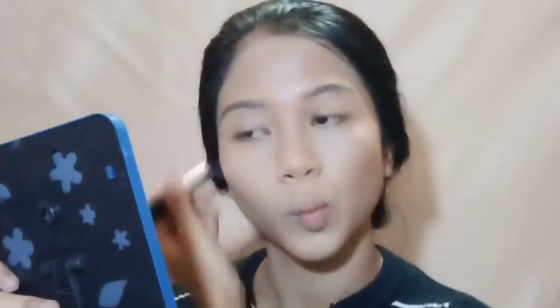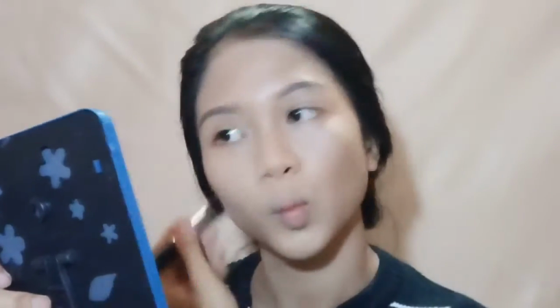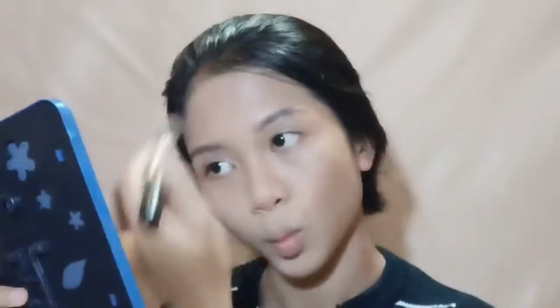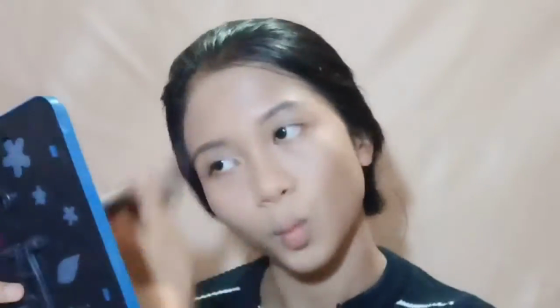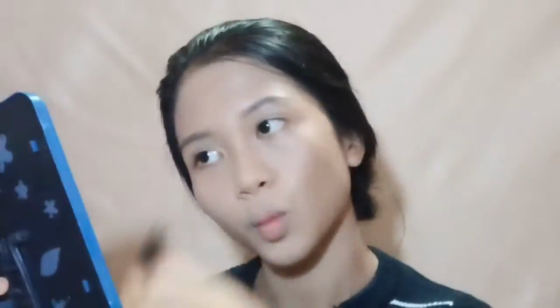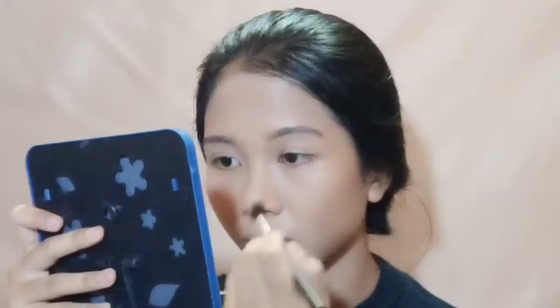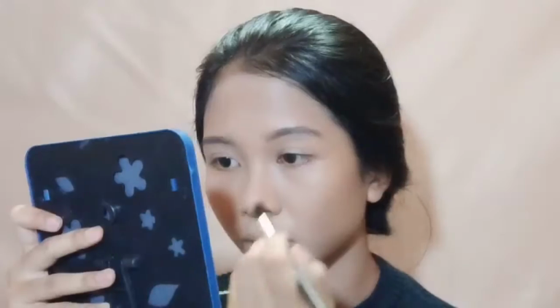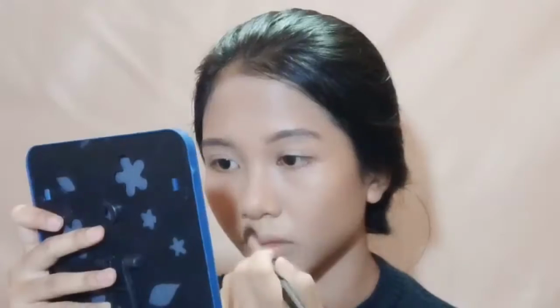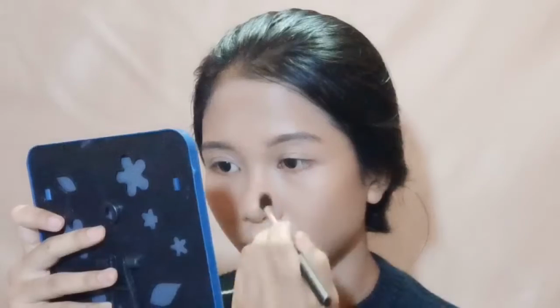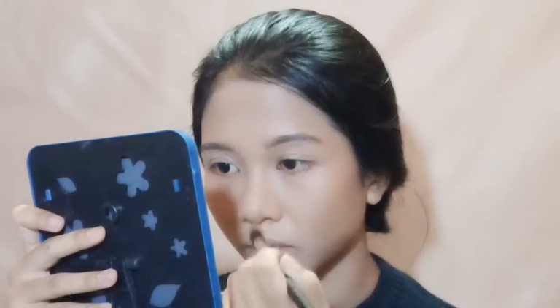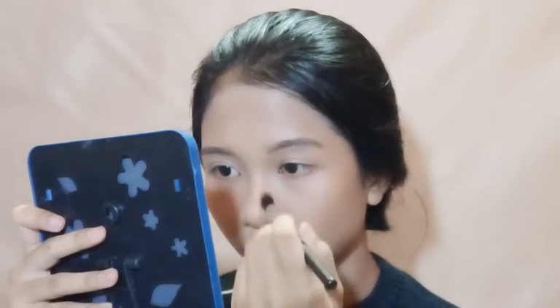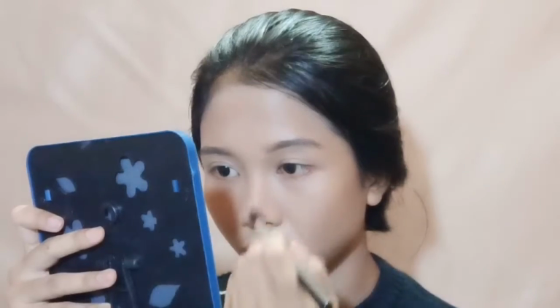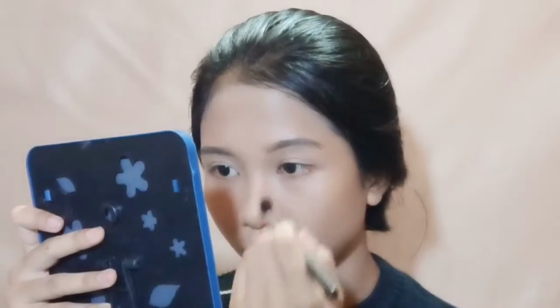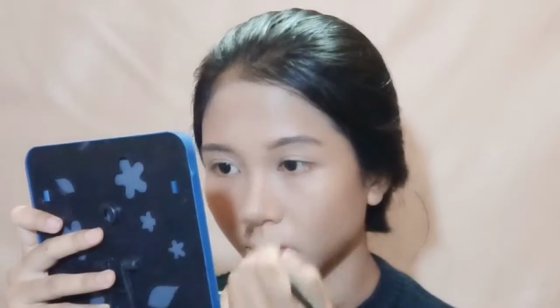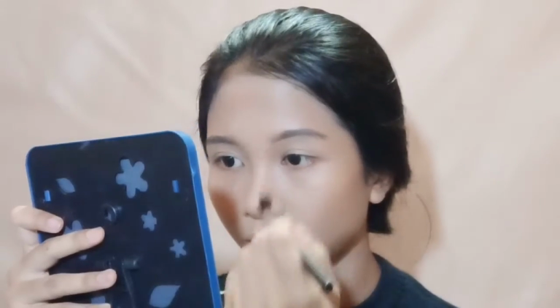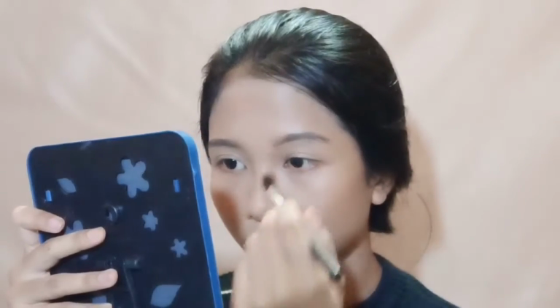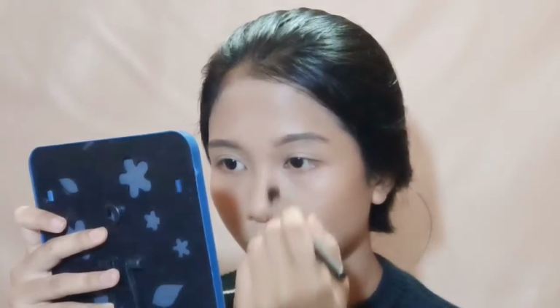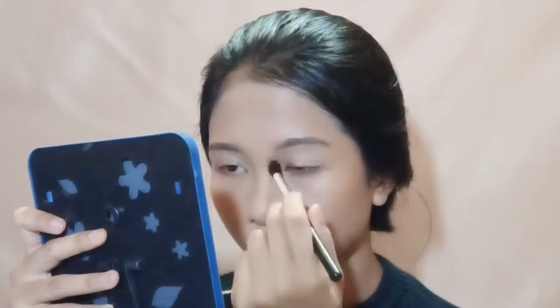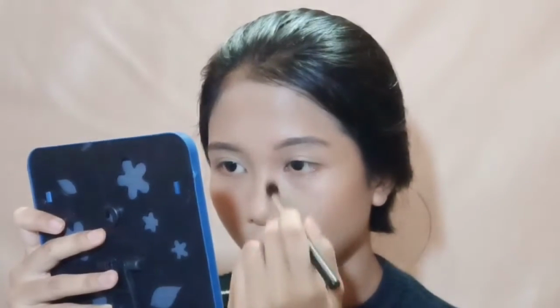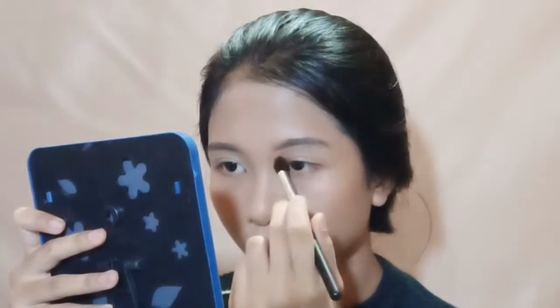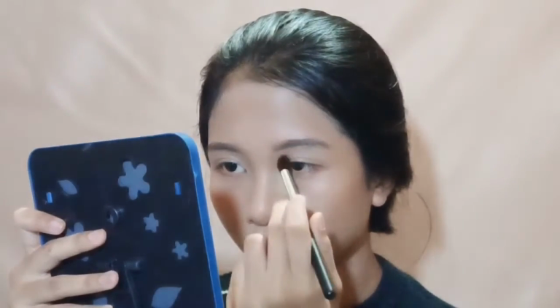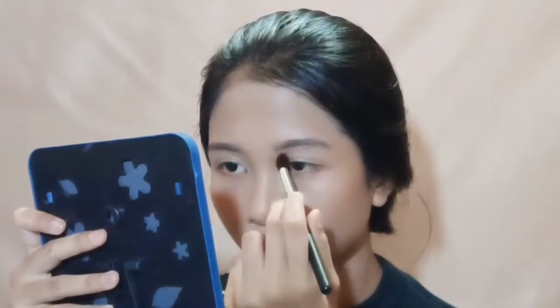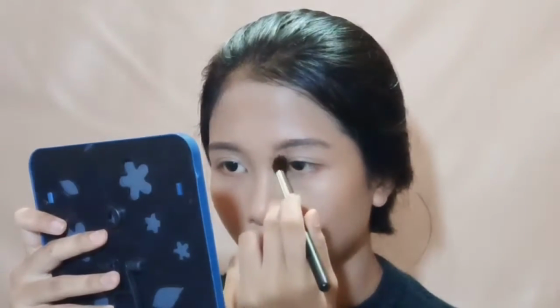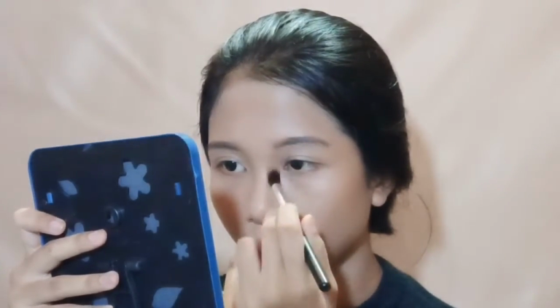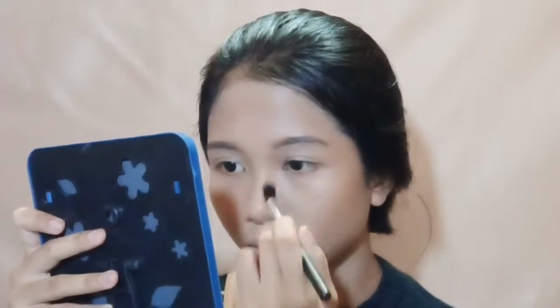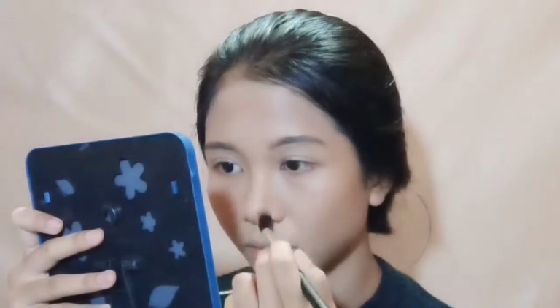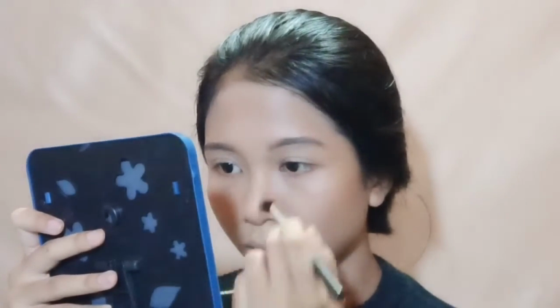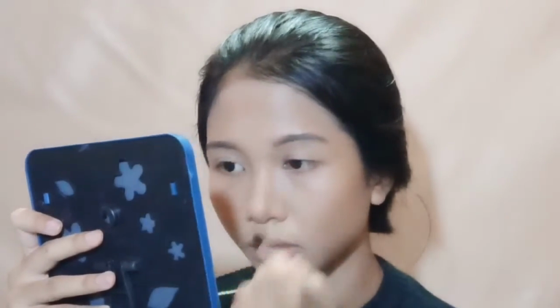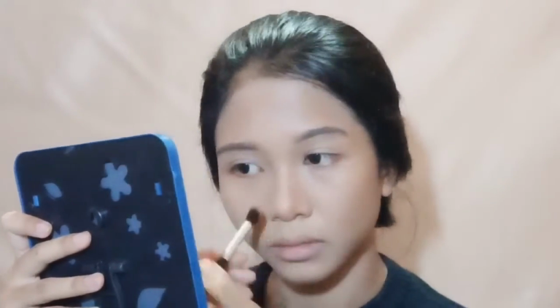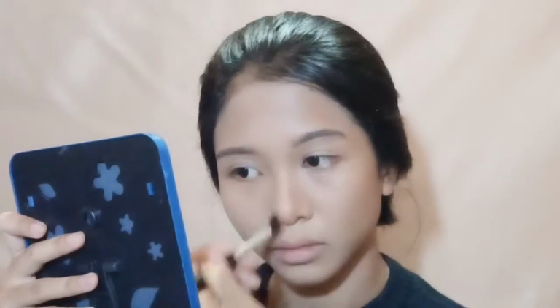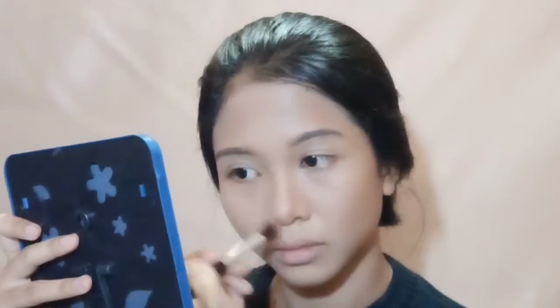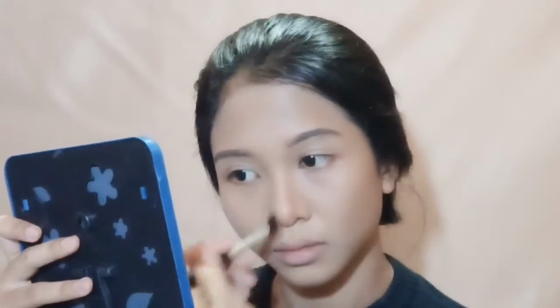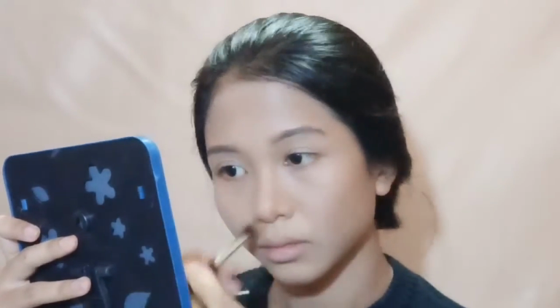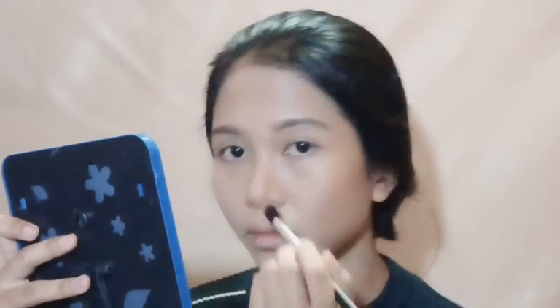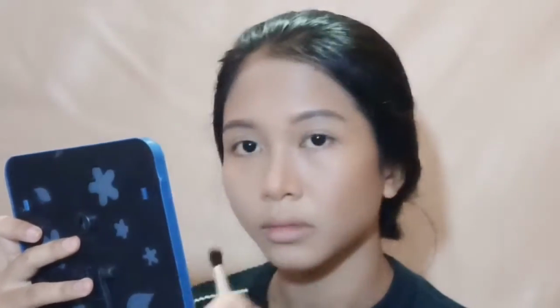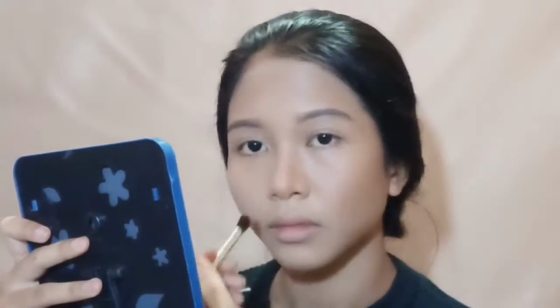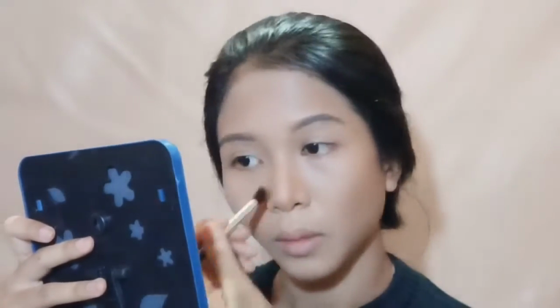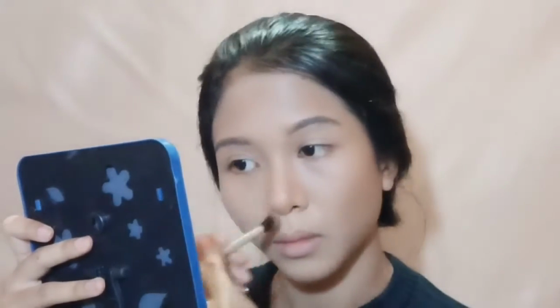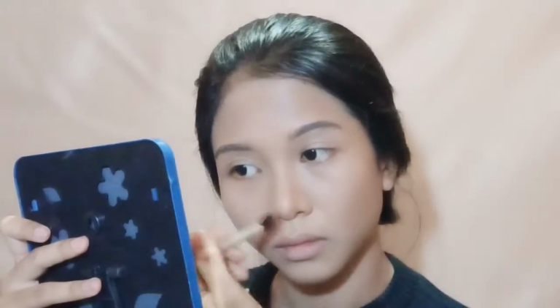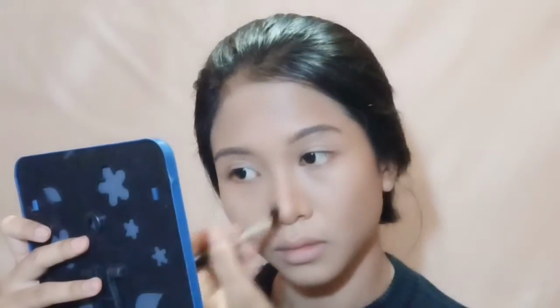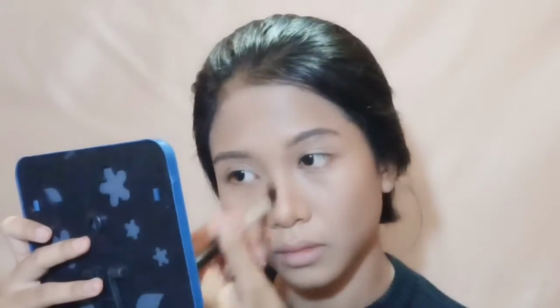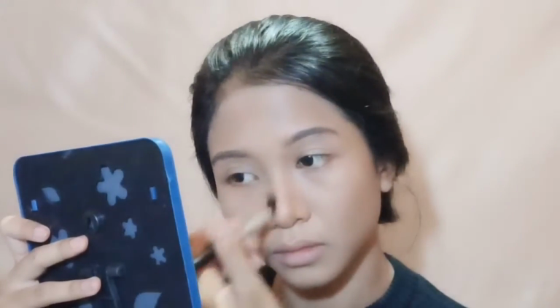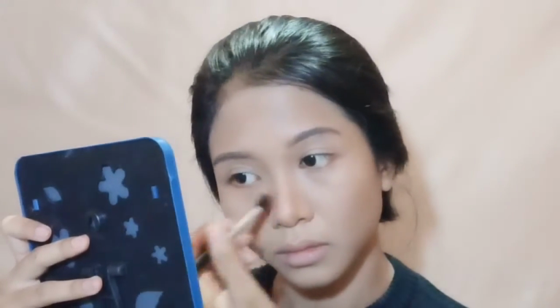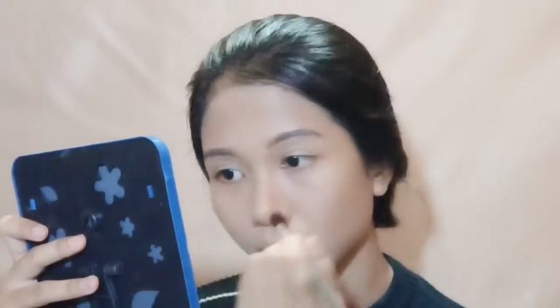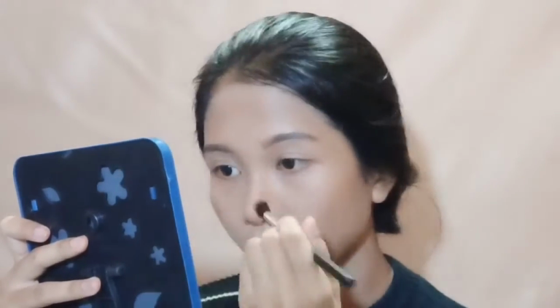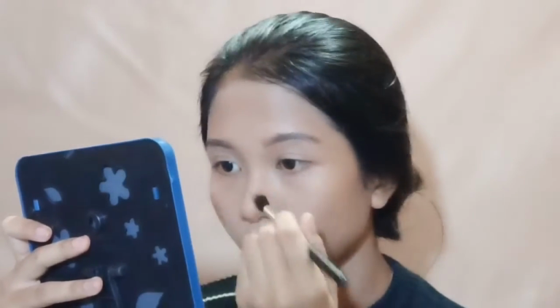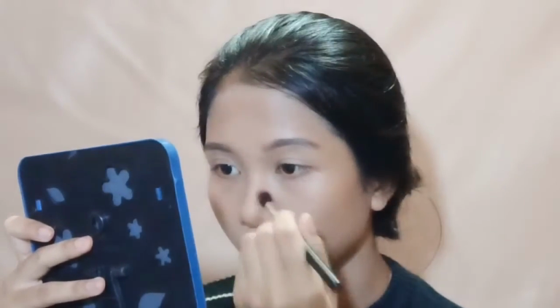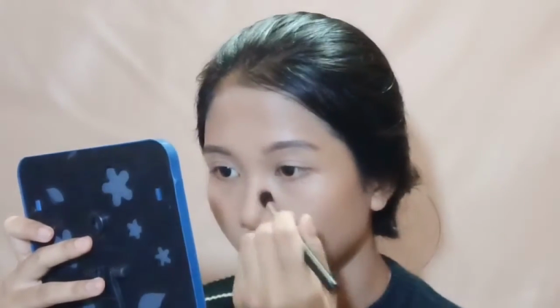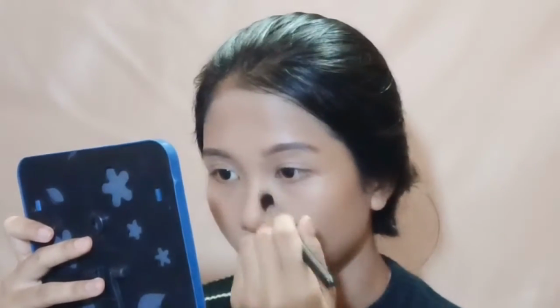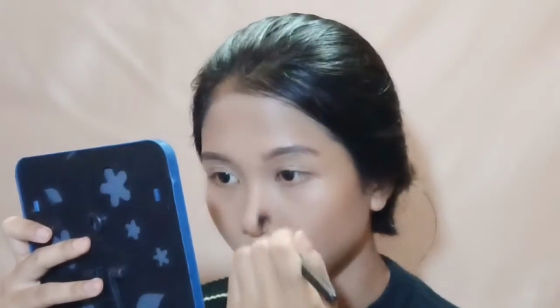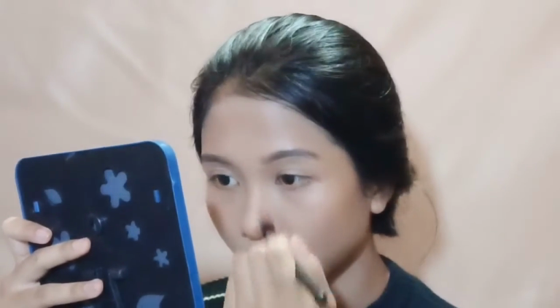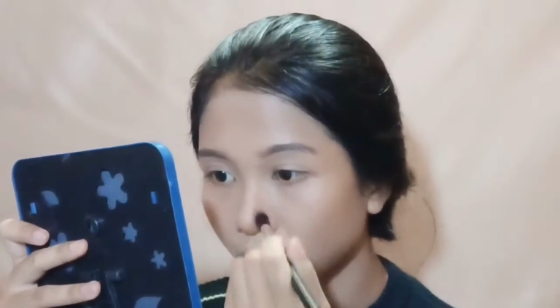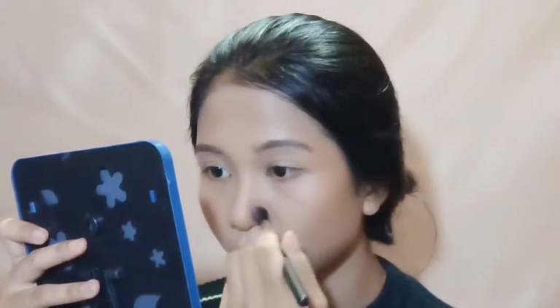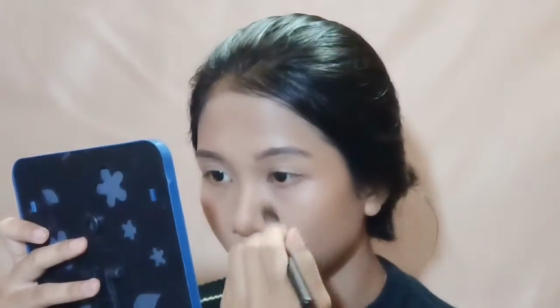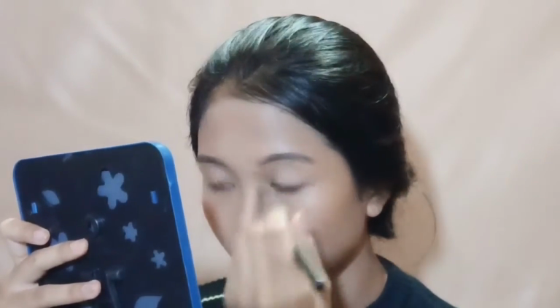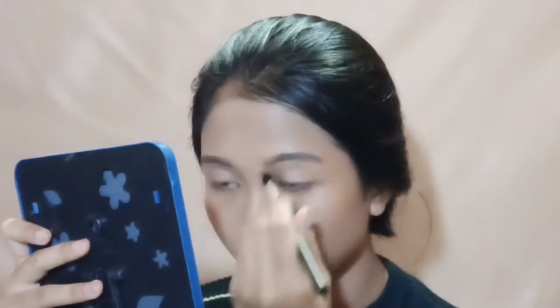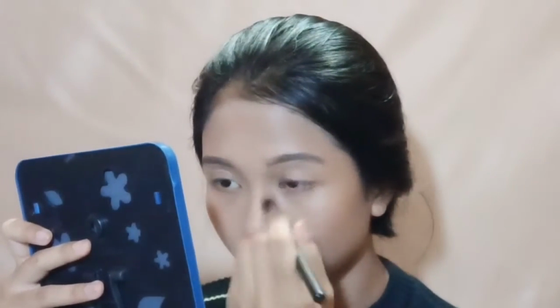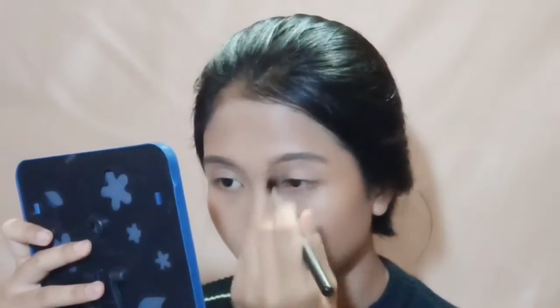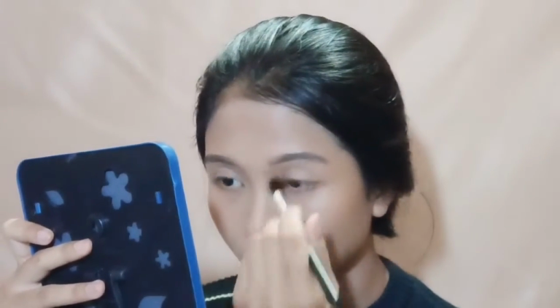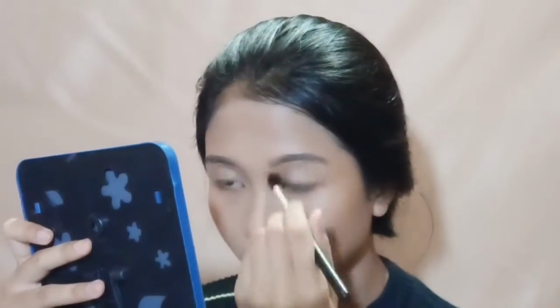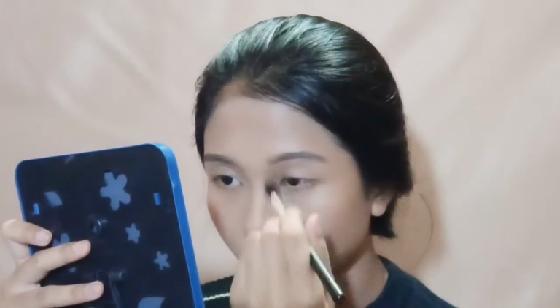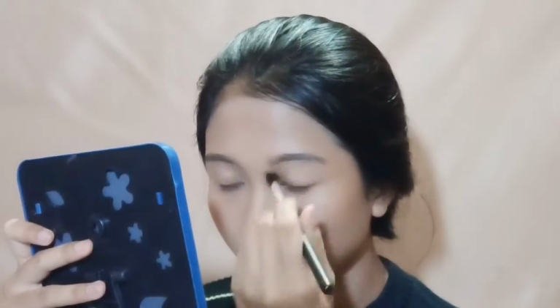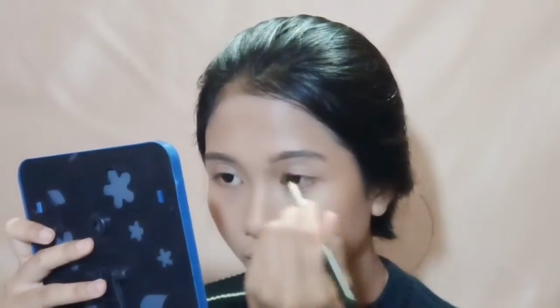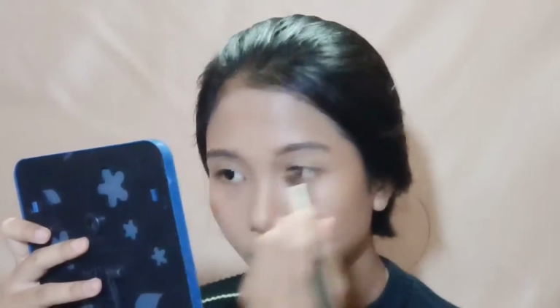Jangan lupa aplikasiin juga di hidung supaya hidung kita tuh lebih ada bentuknya, supaya lebih mancung aja.